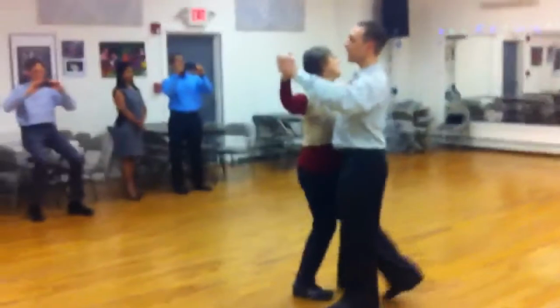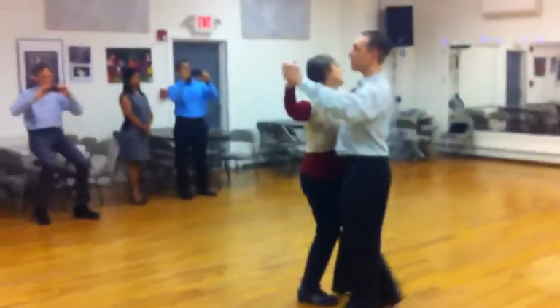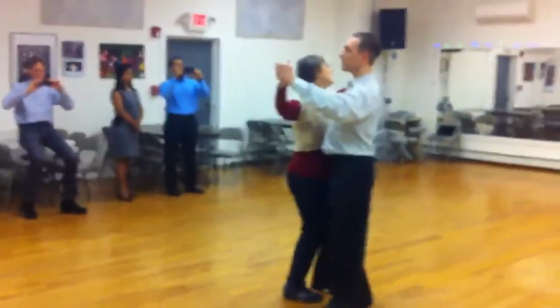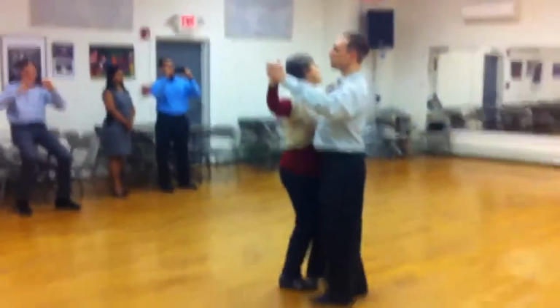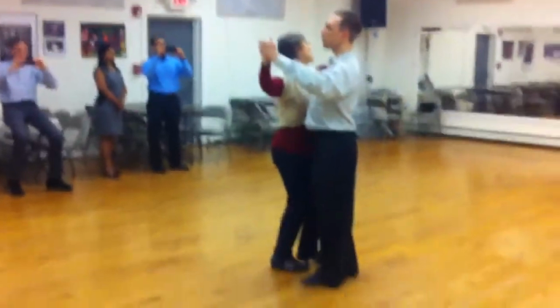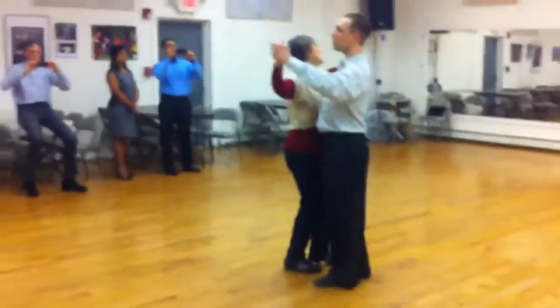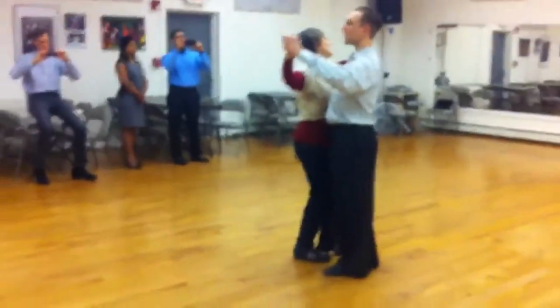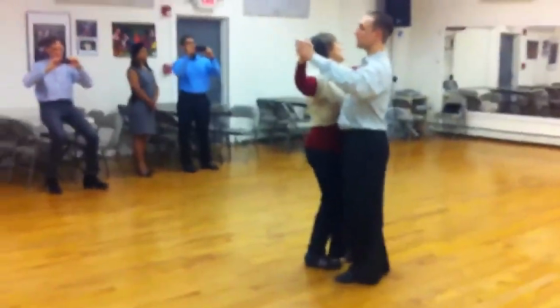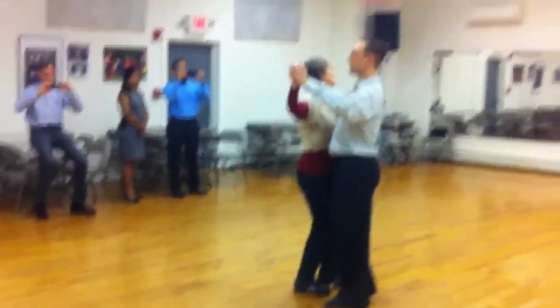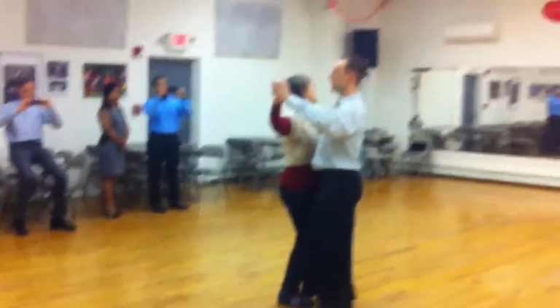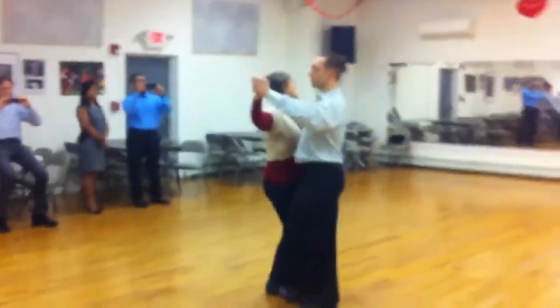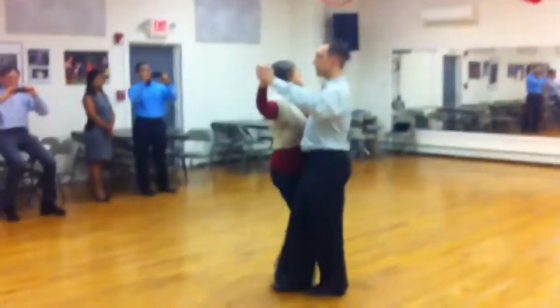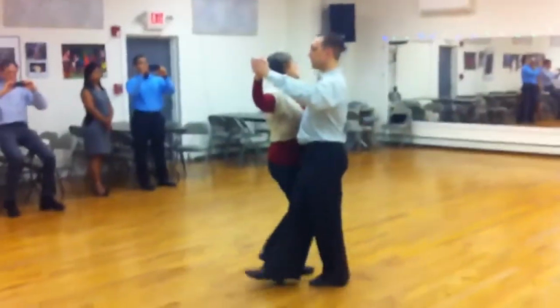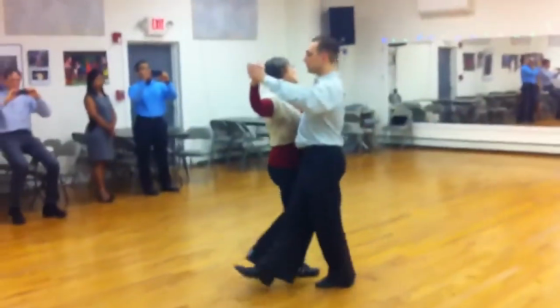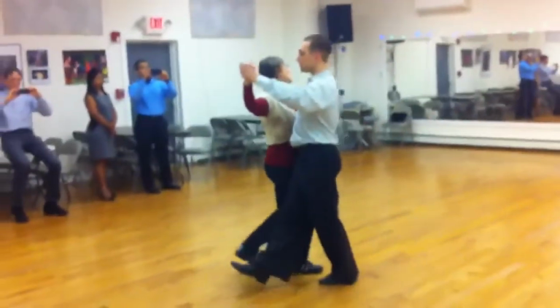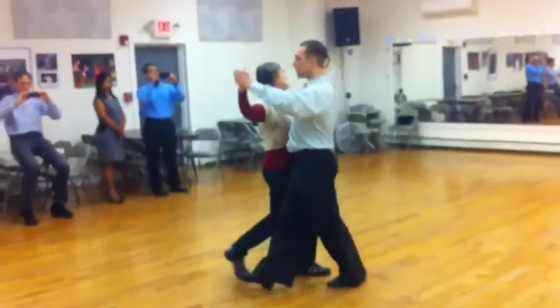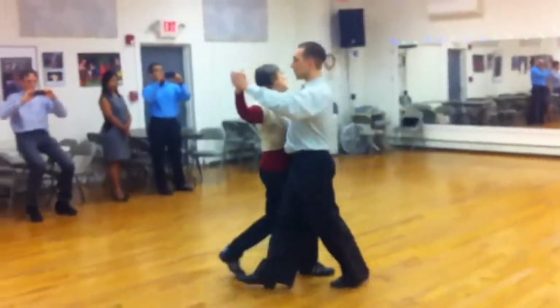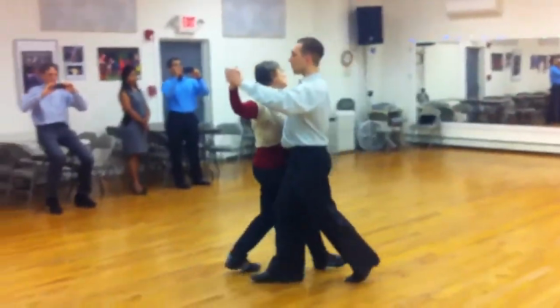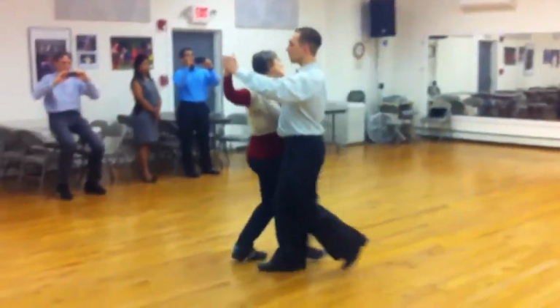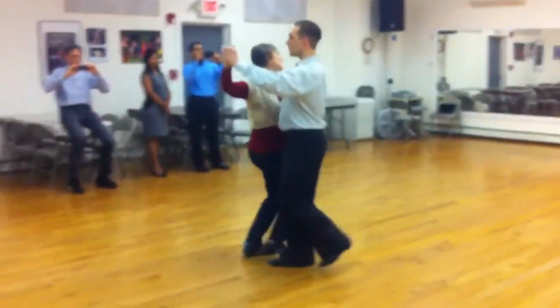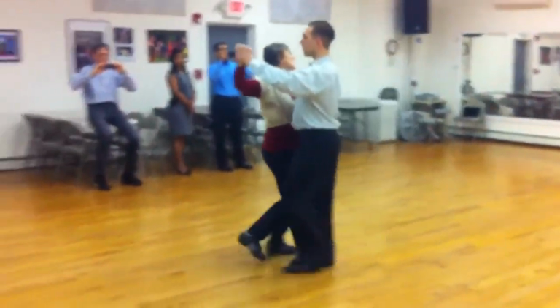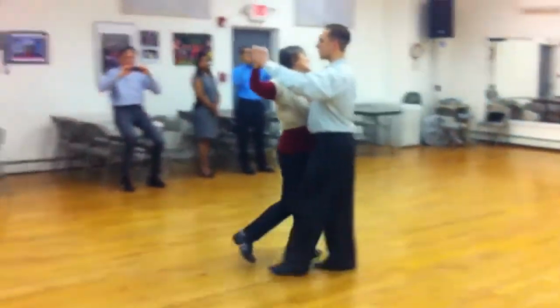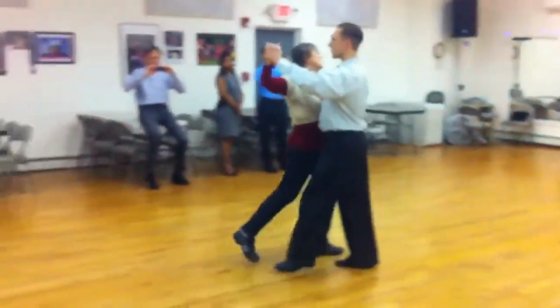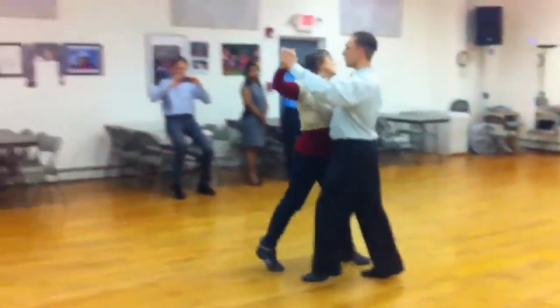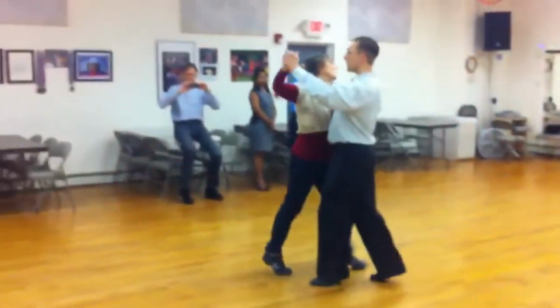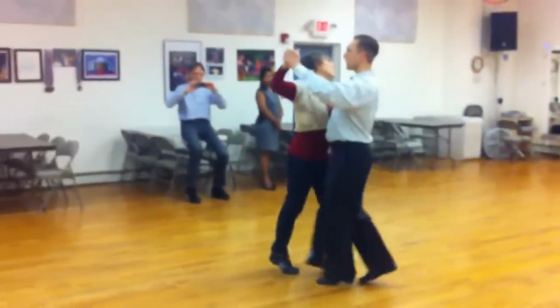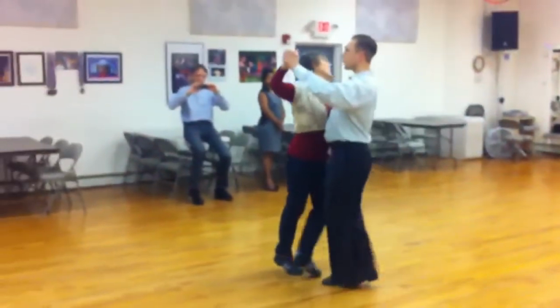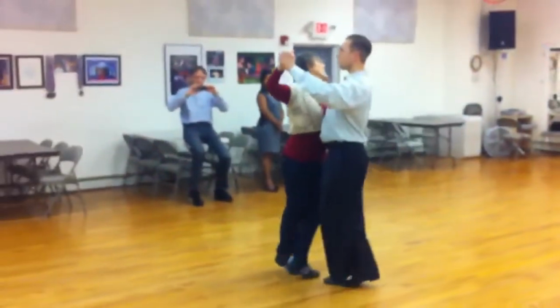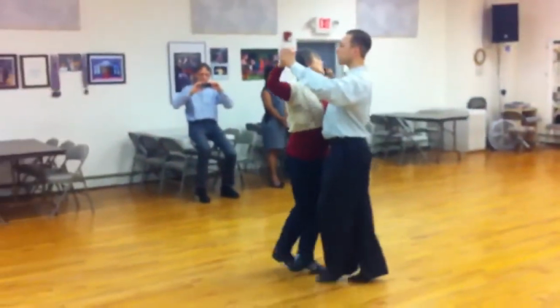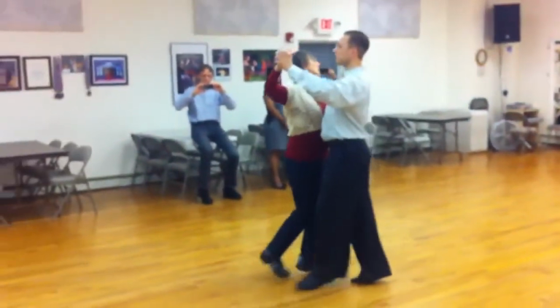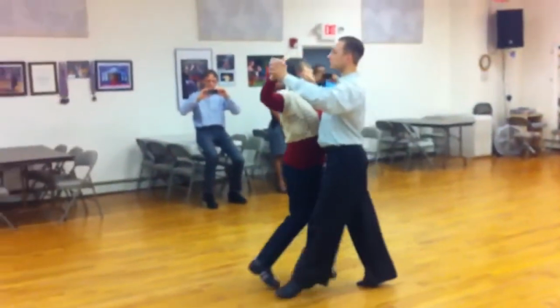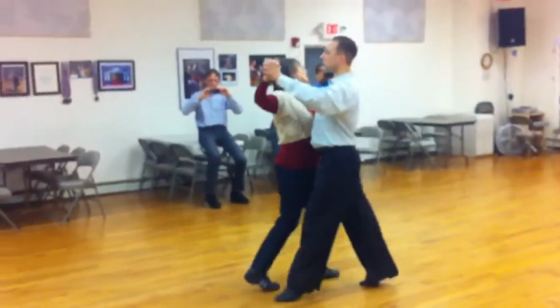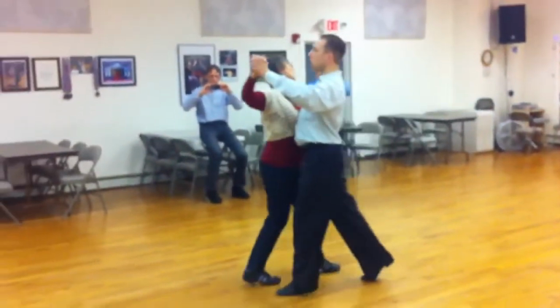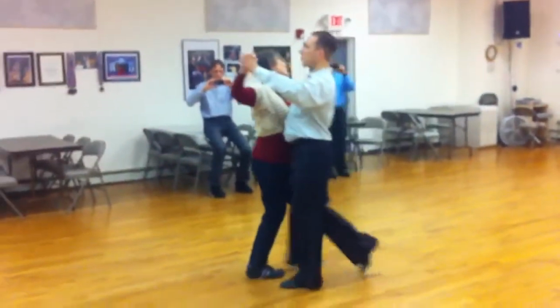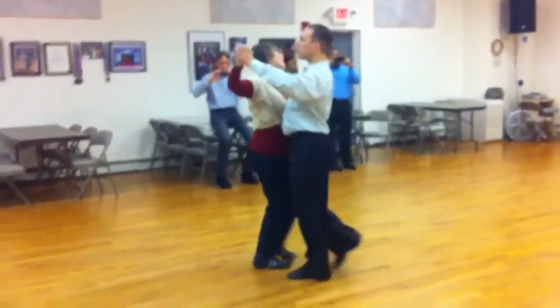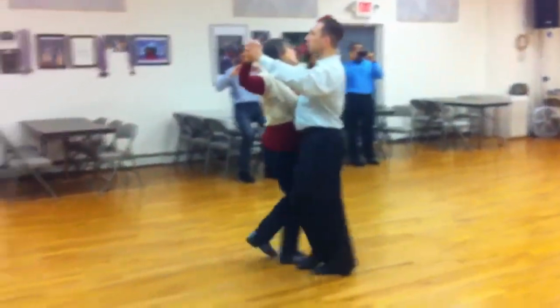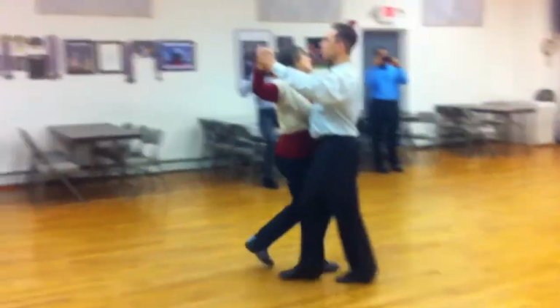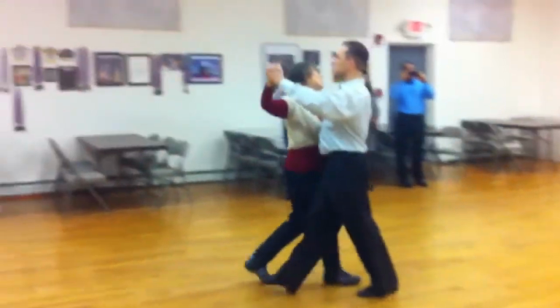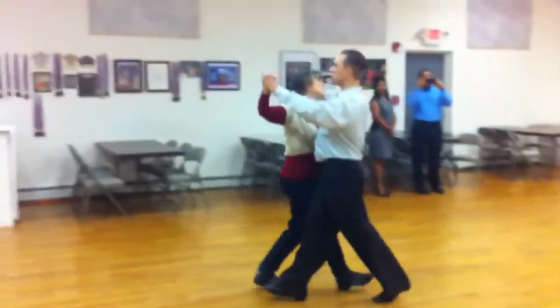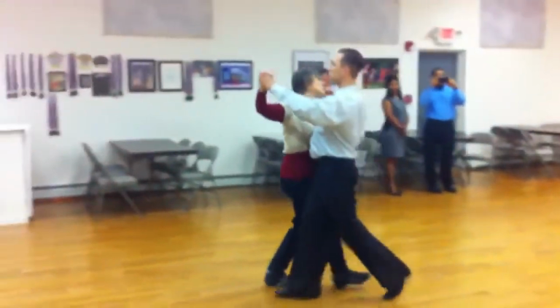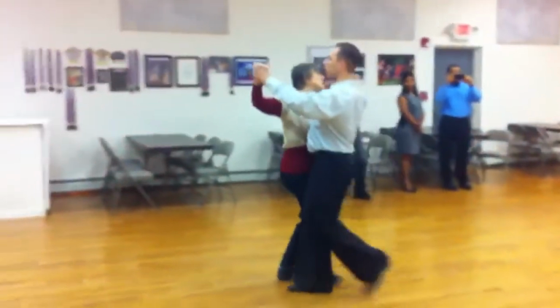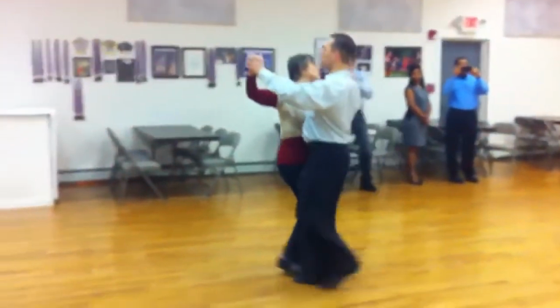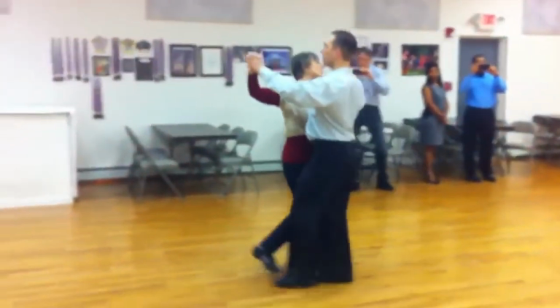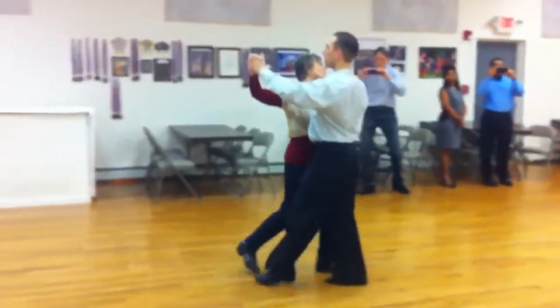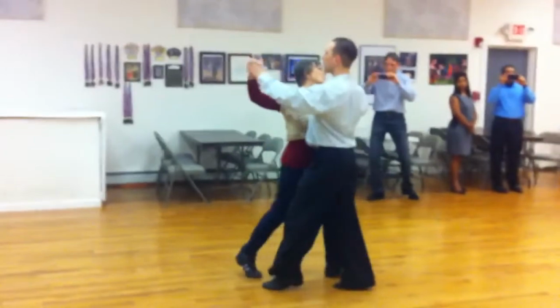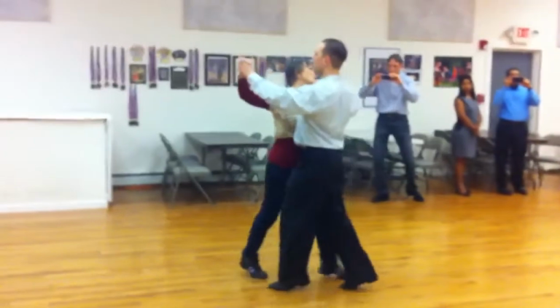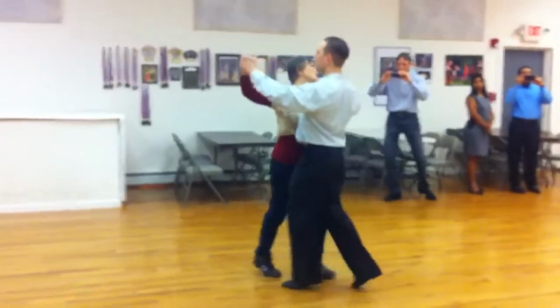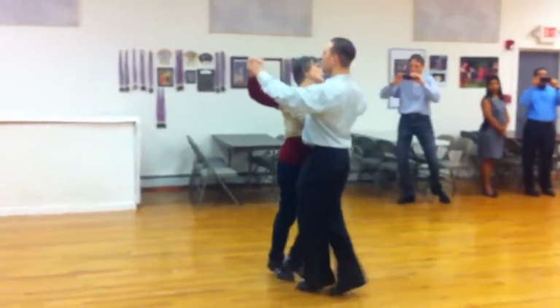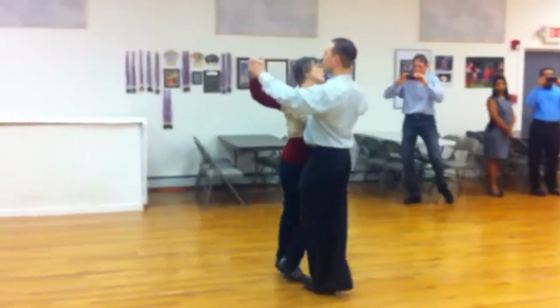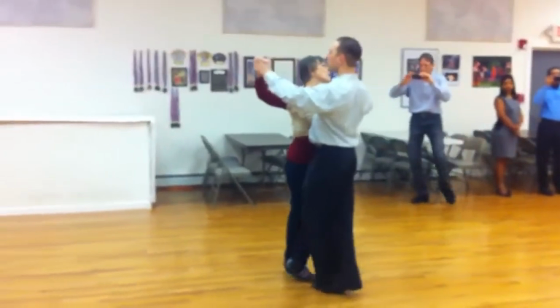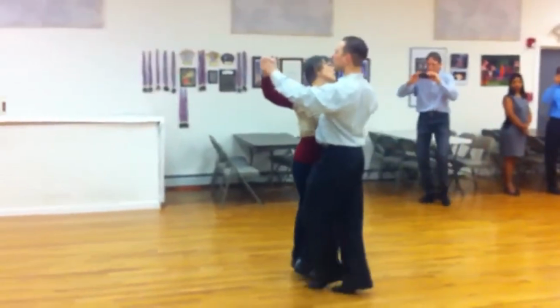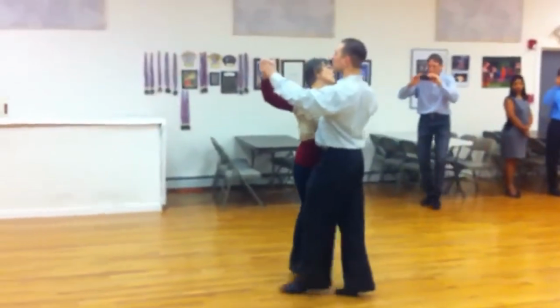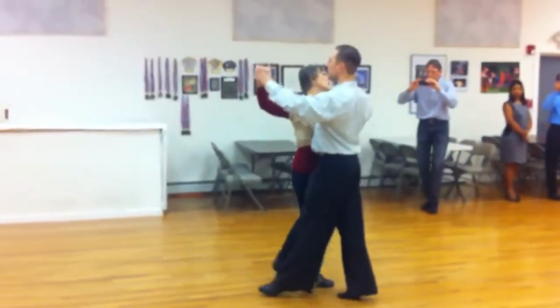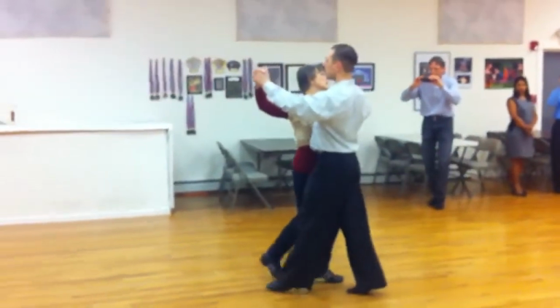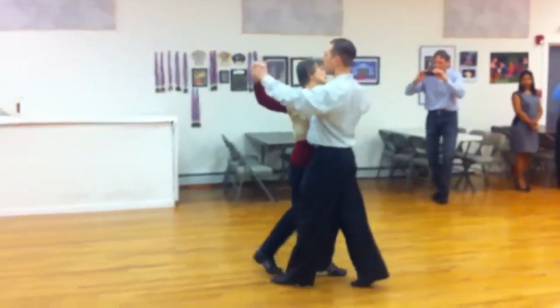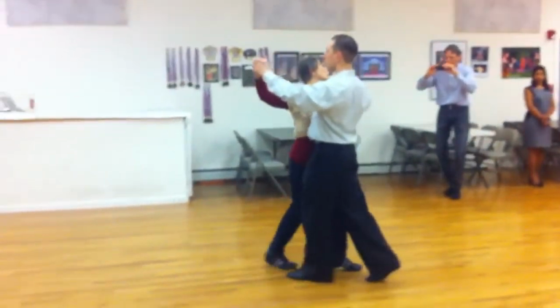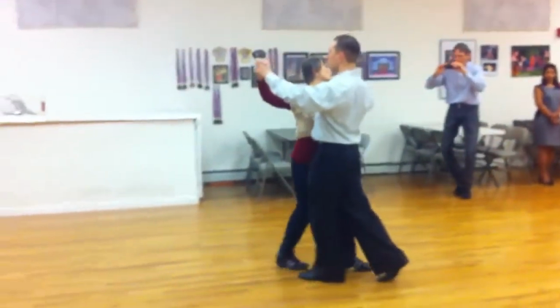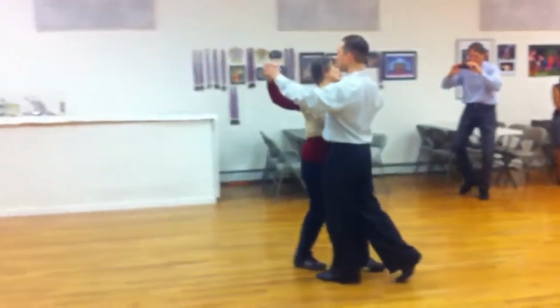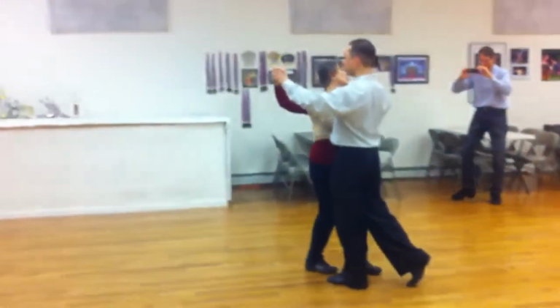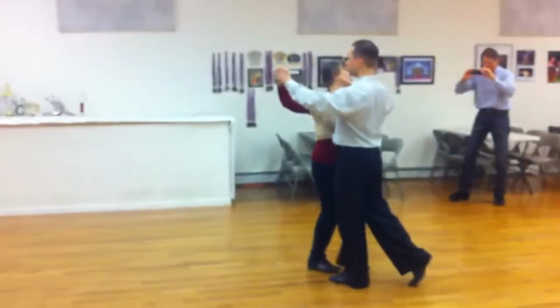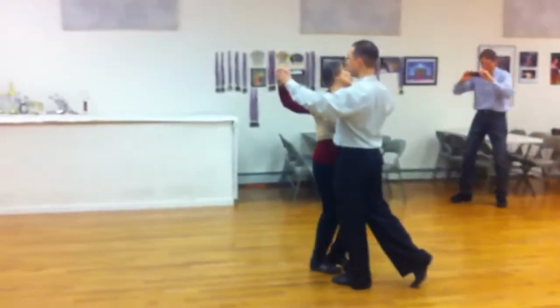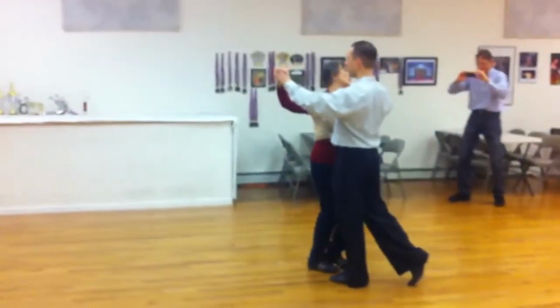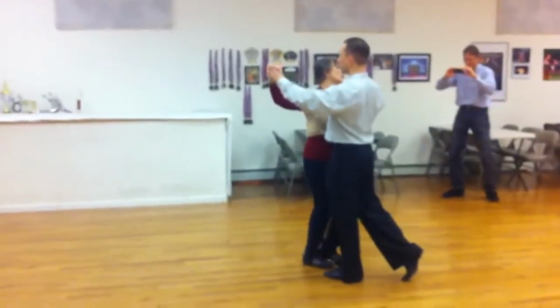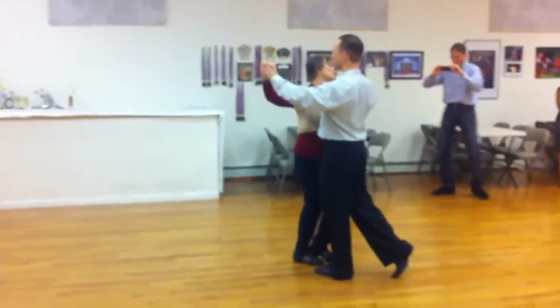And then we did two last steps. Slow, quick, quick, slow, slow, quick, quick, slow. Good.